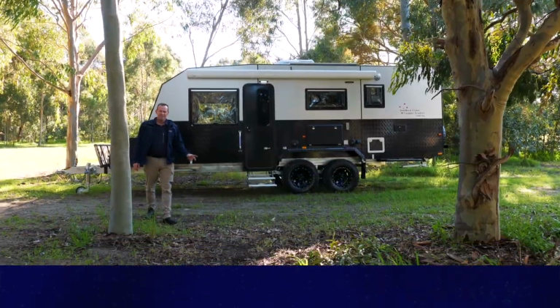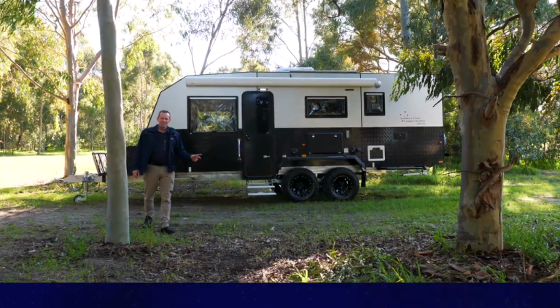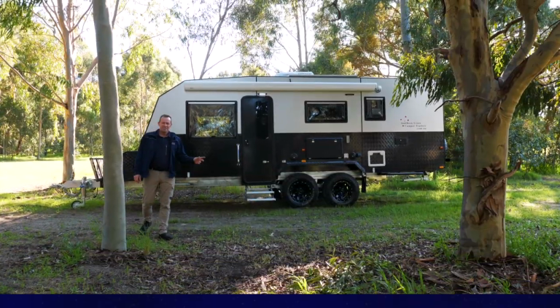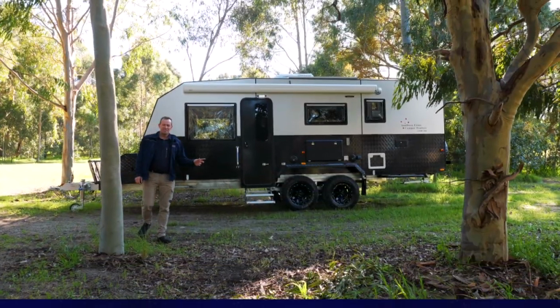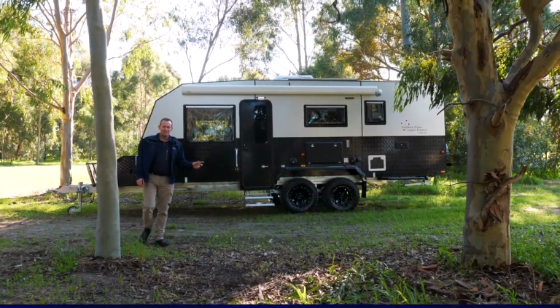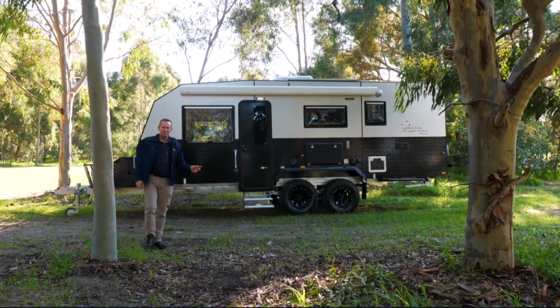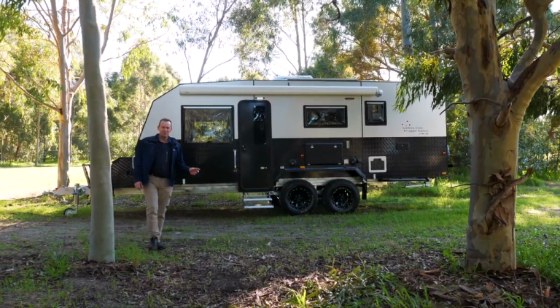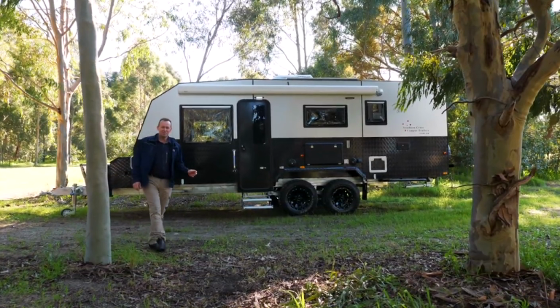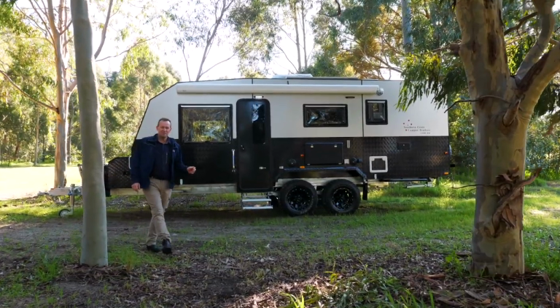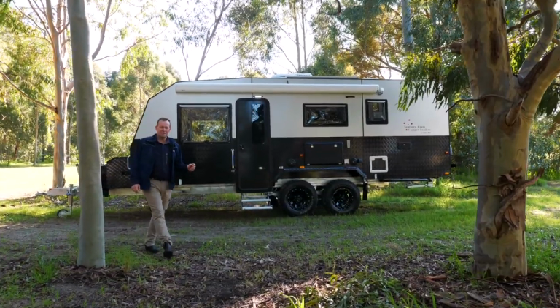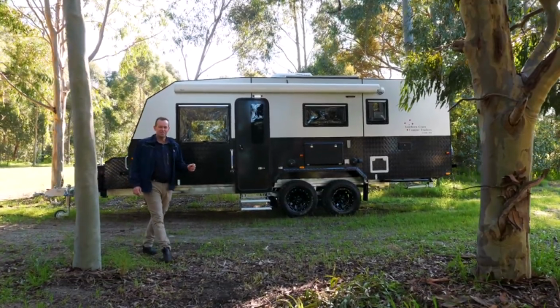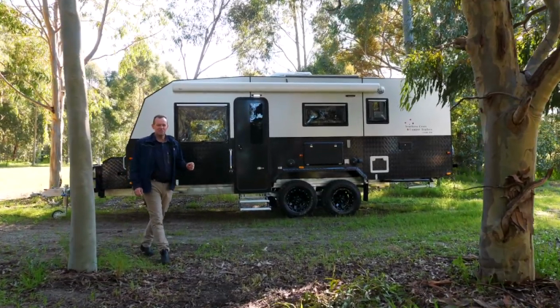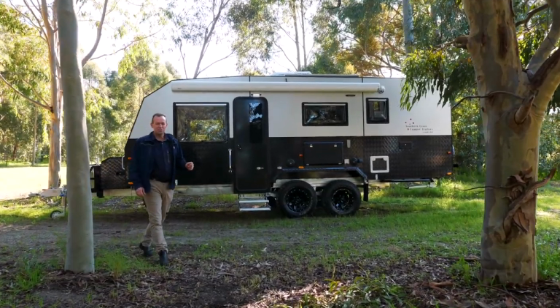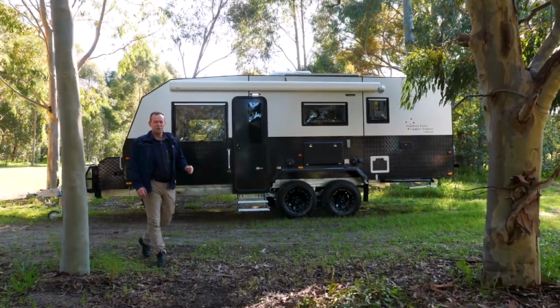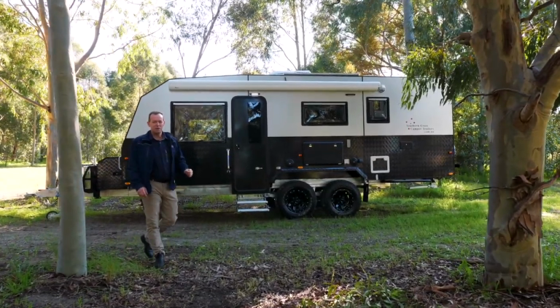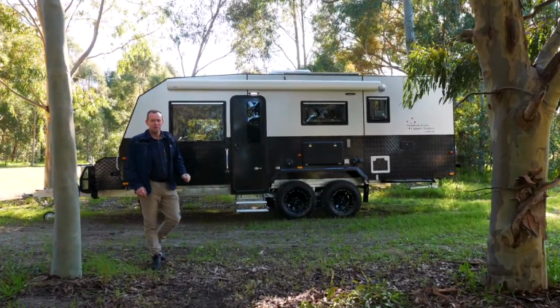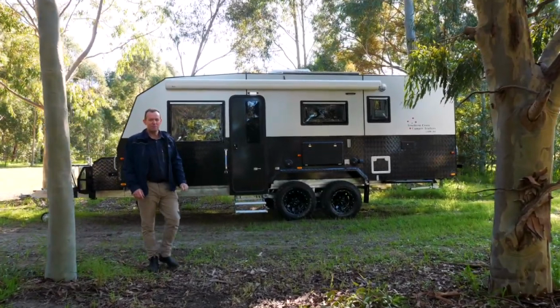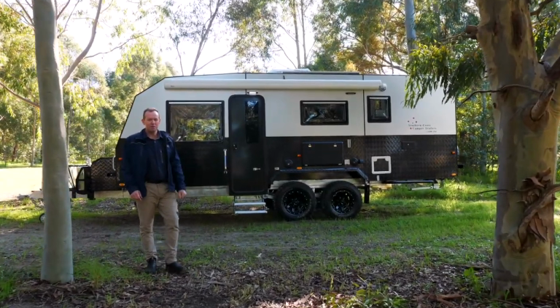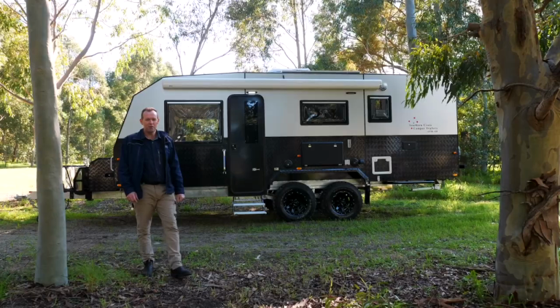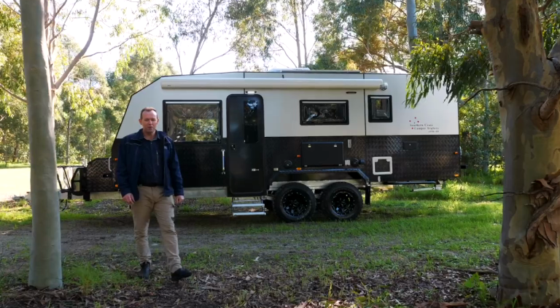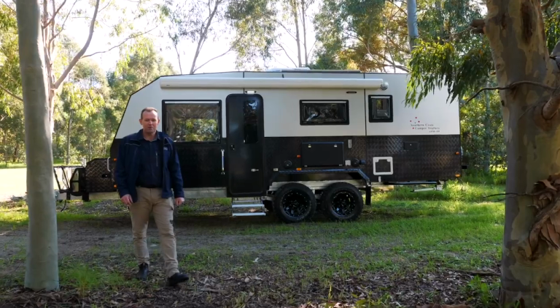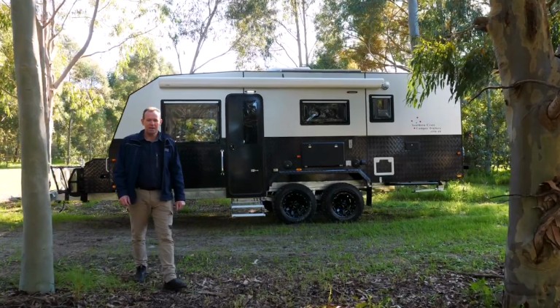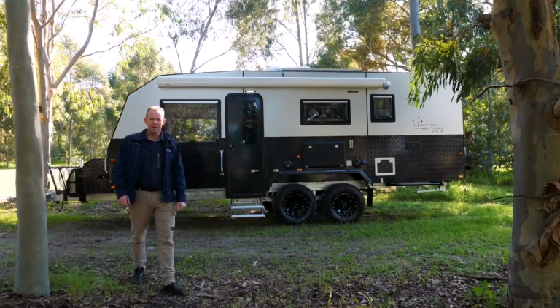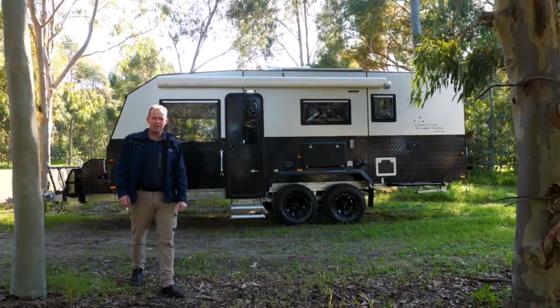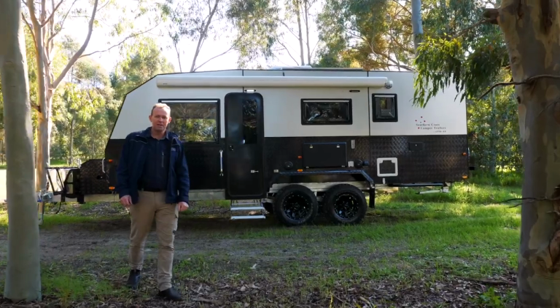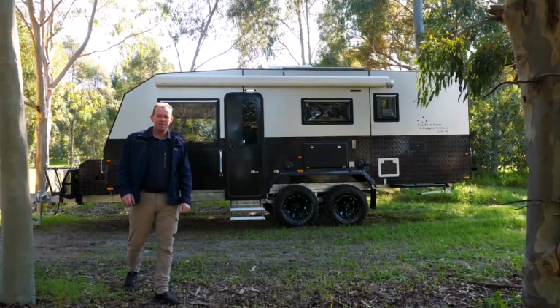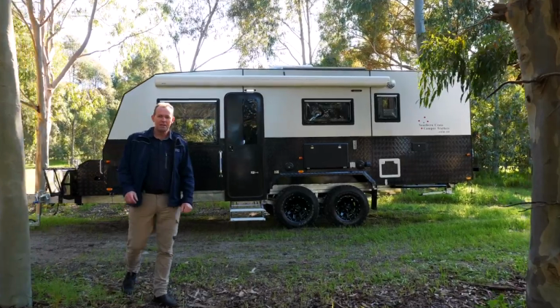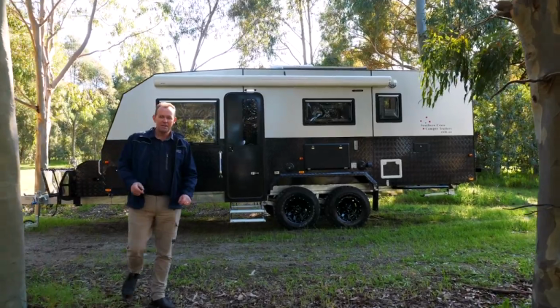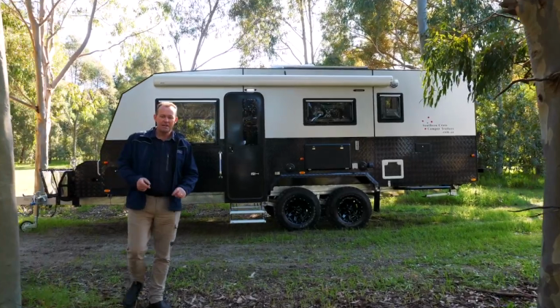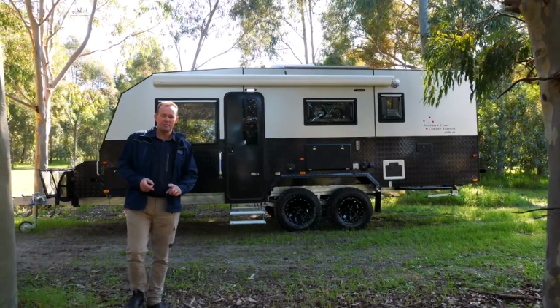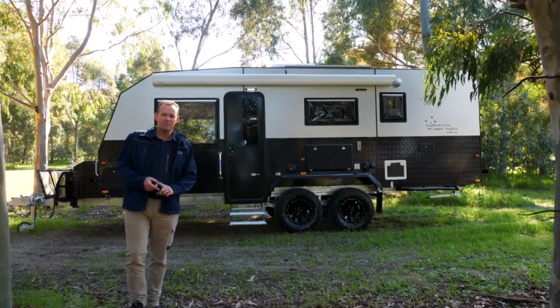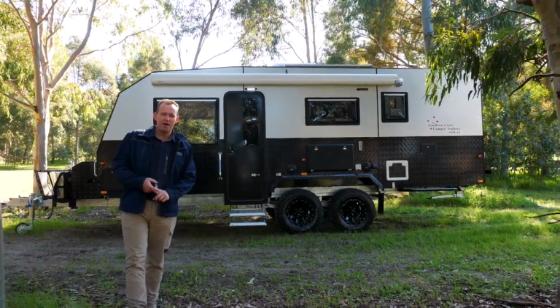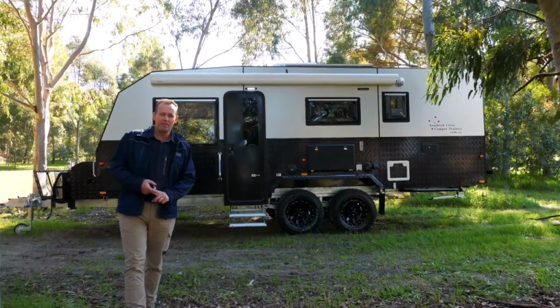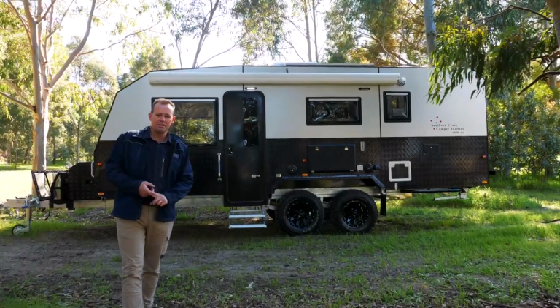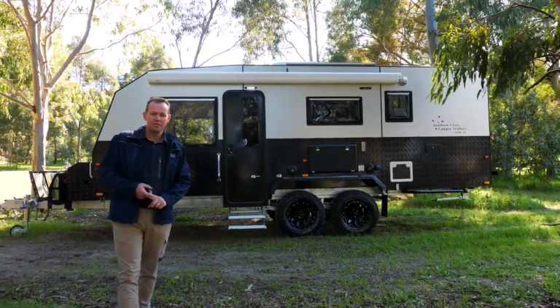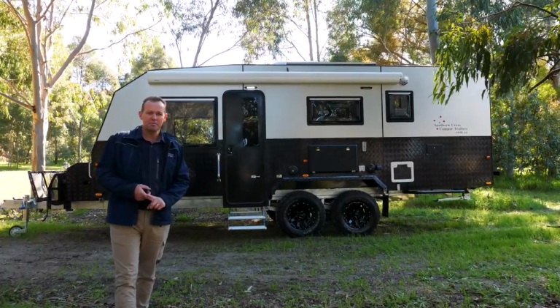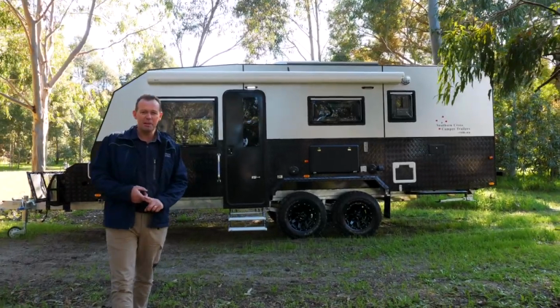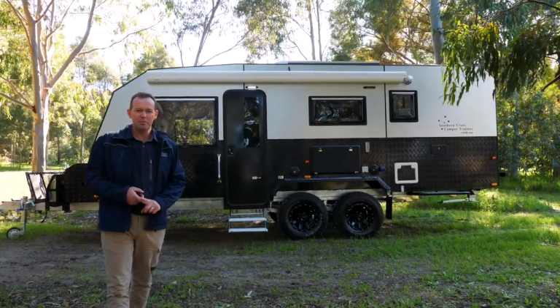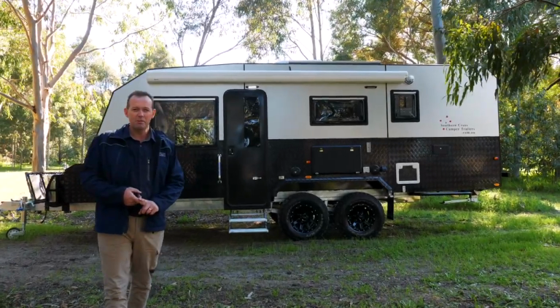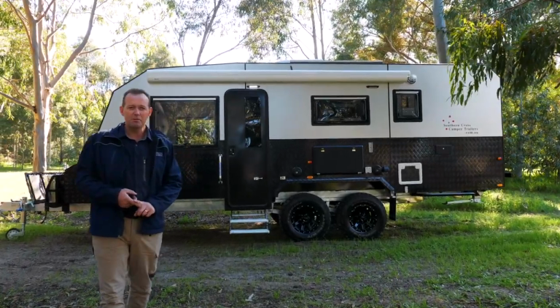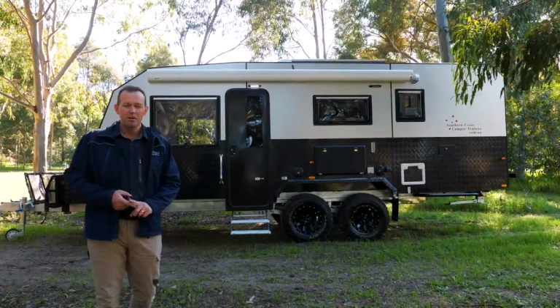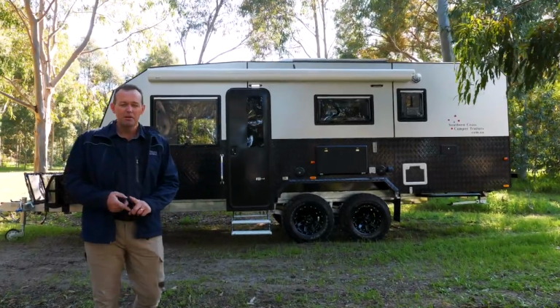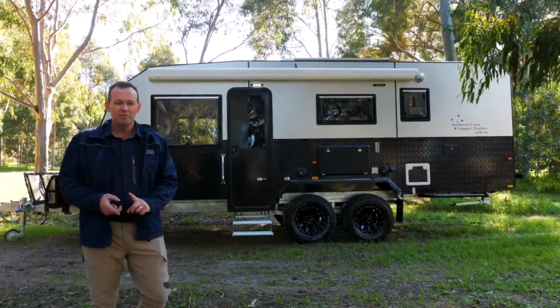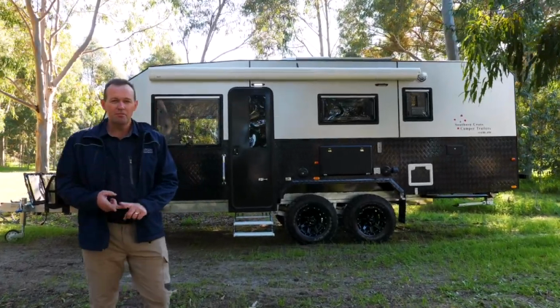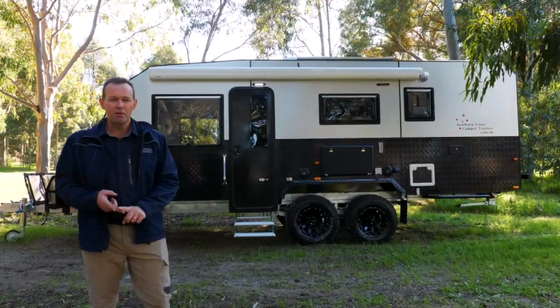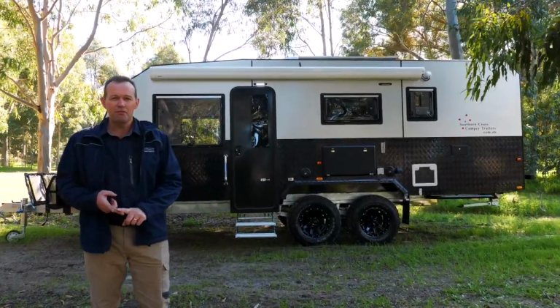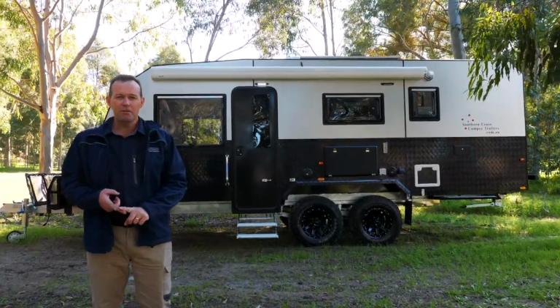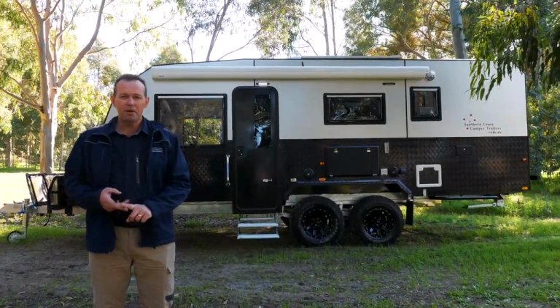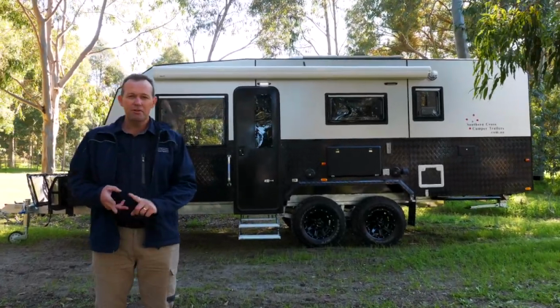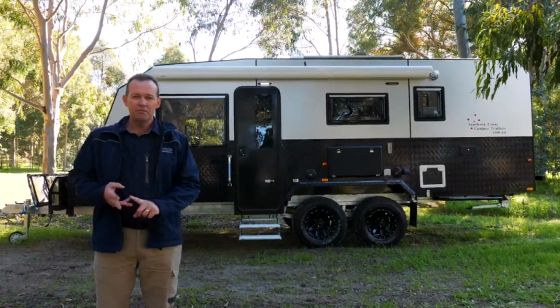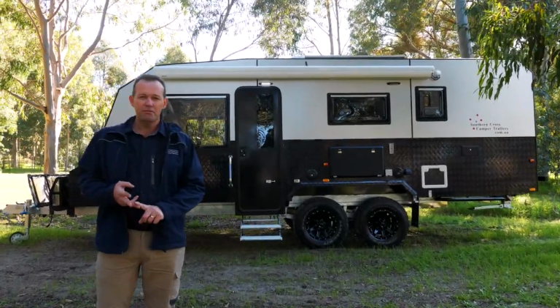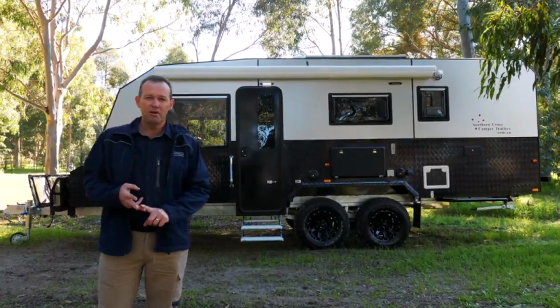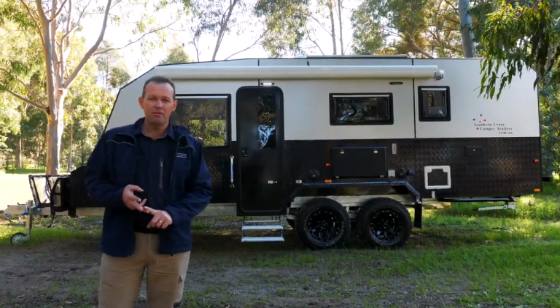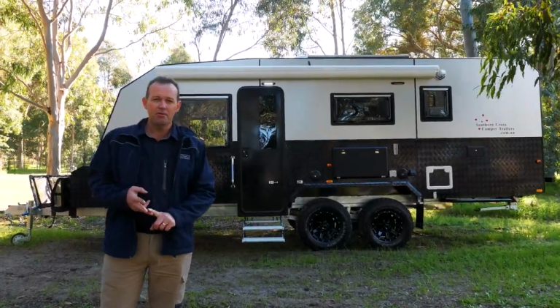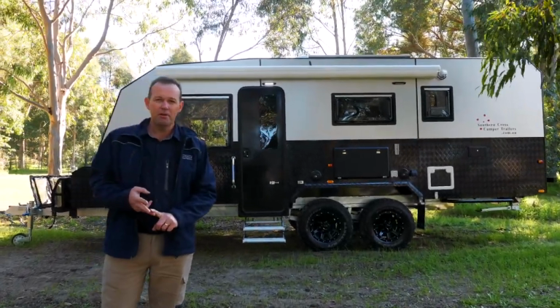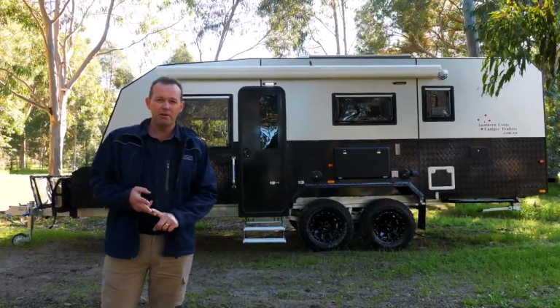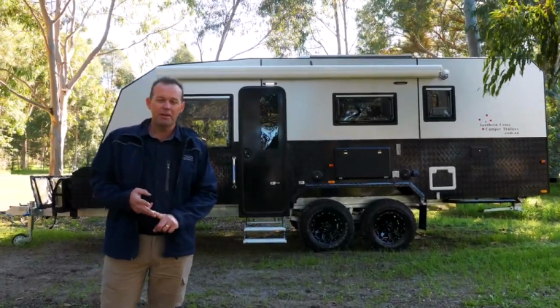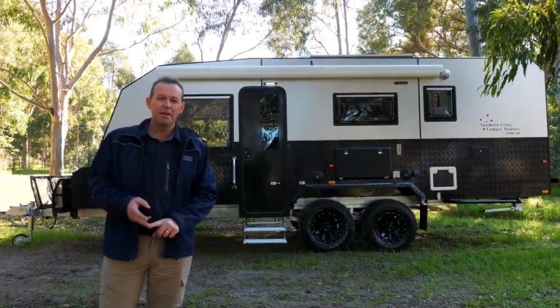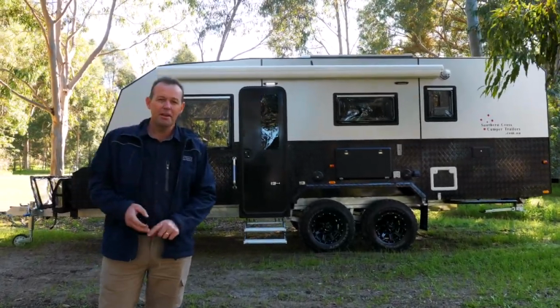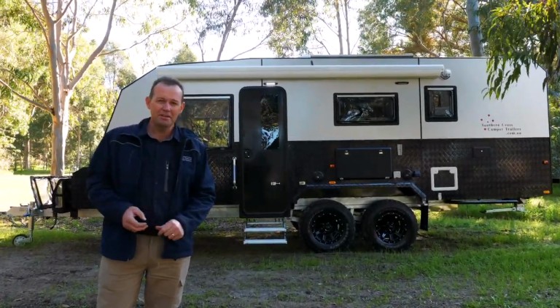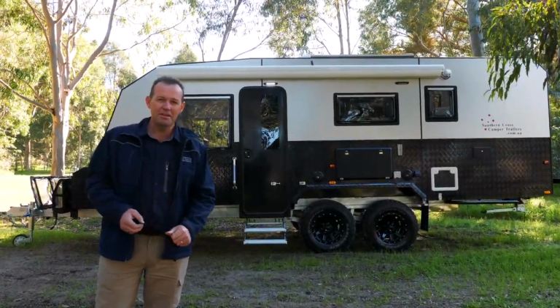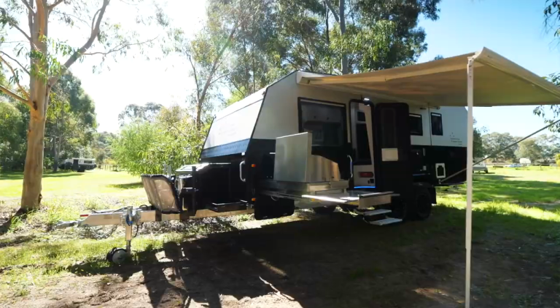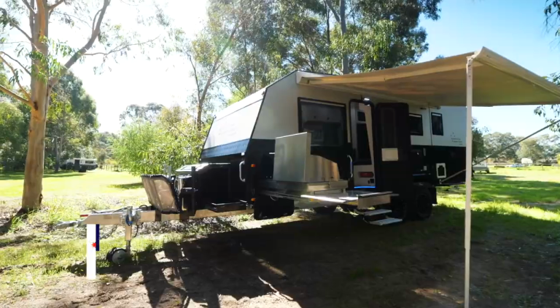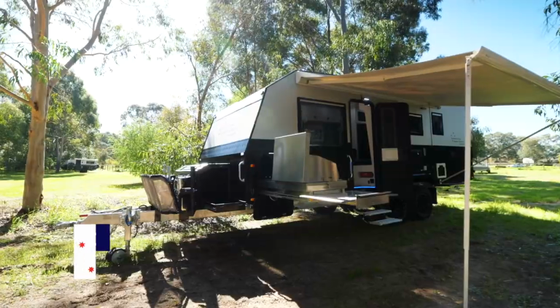This here folks is a 21-foot overlander, sleeps five or six people, full off-grid, full off-road. Let's have a look.